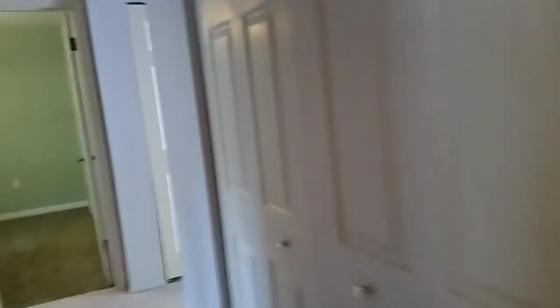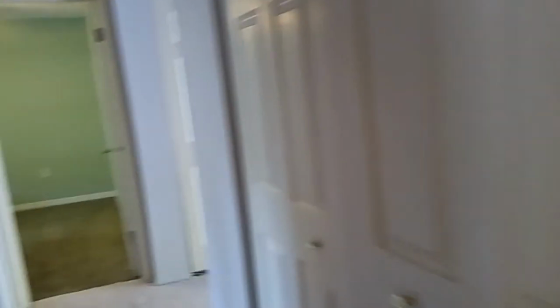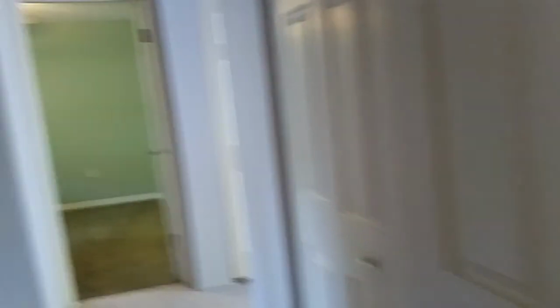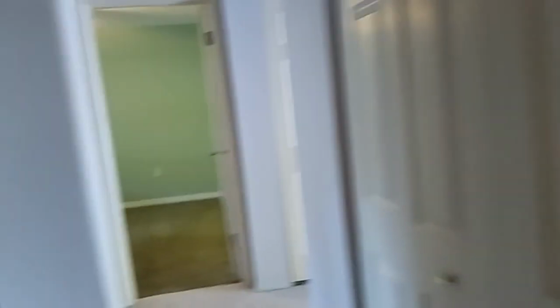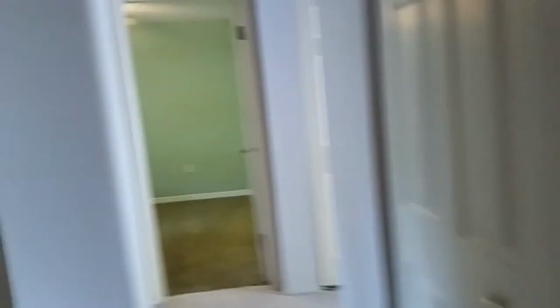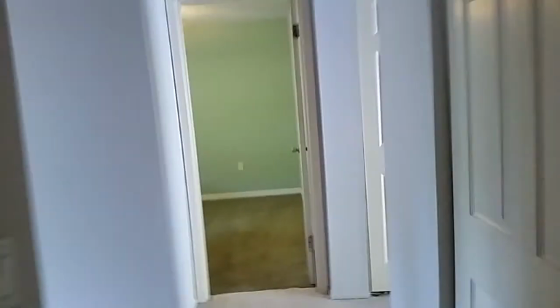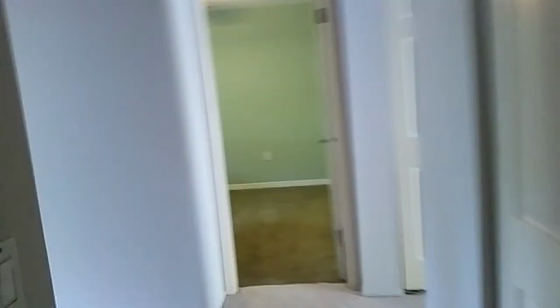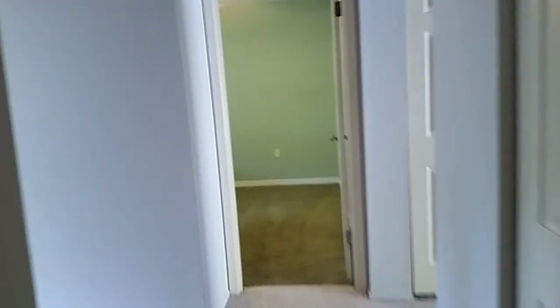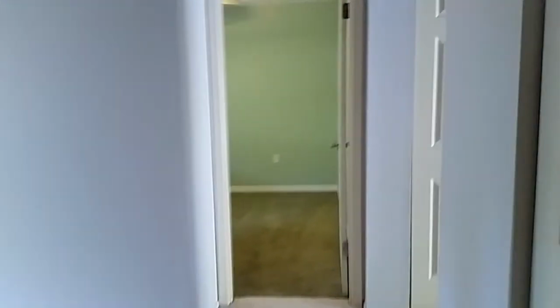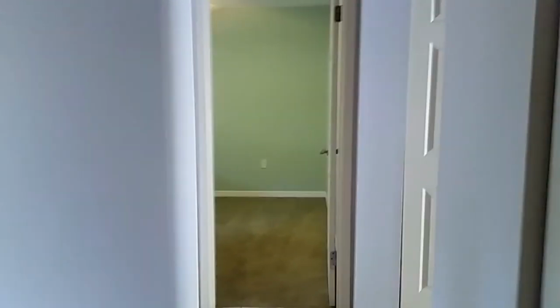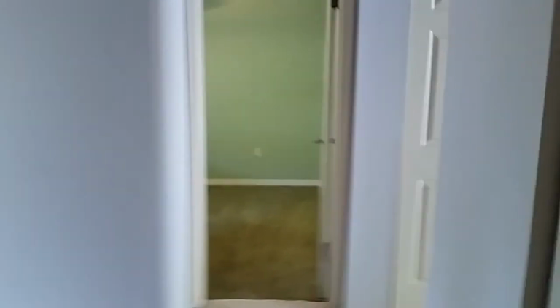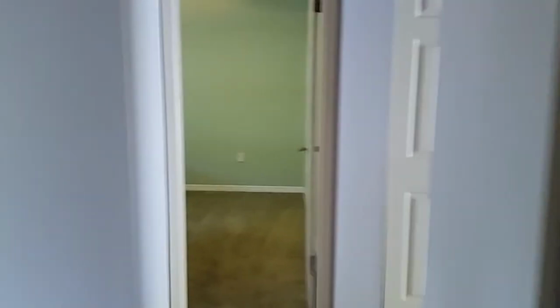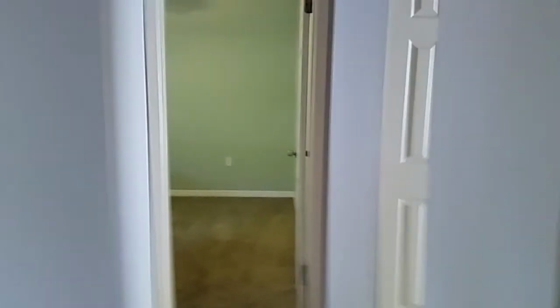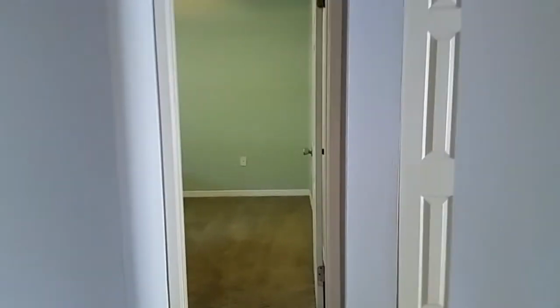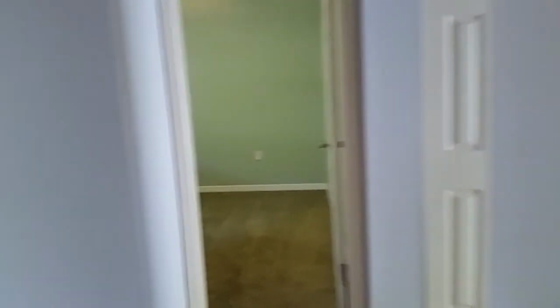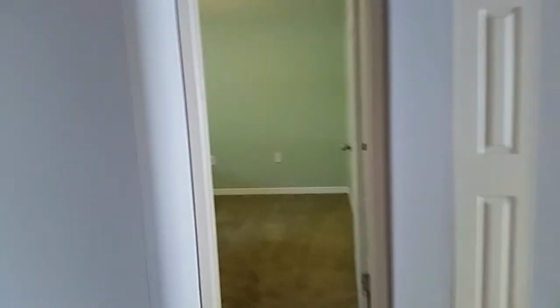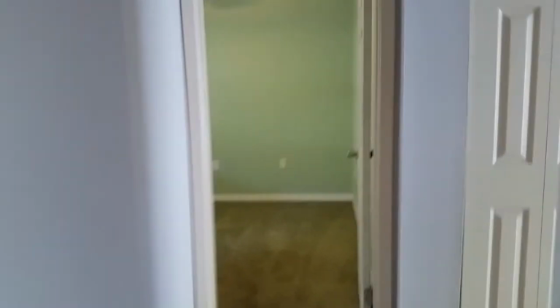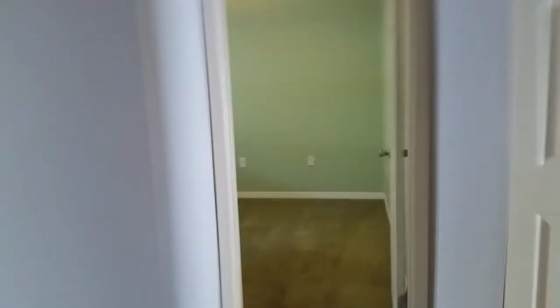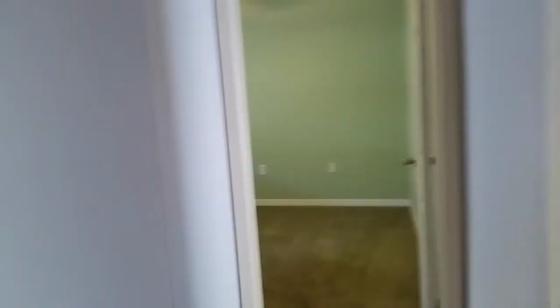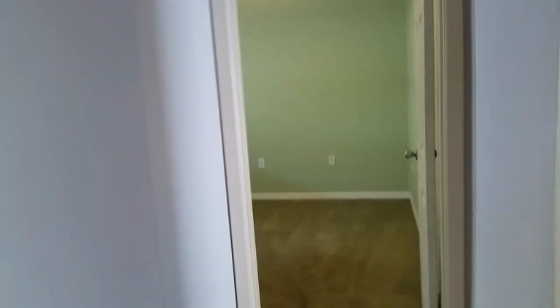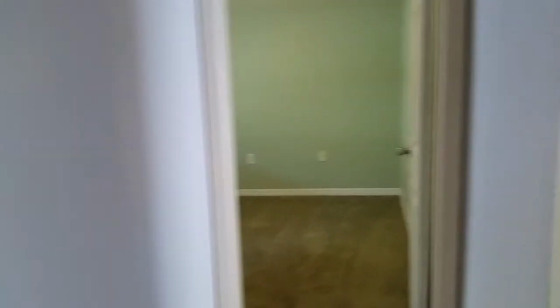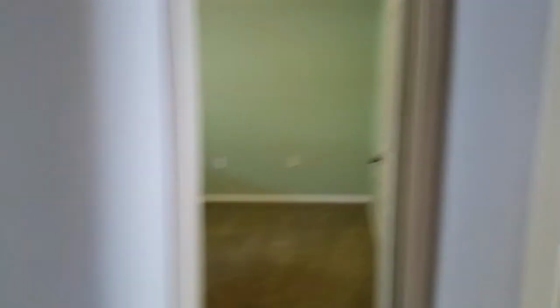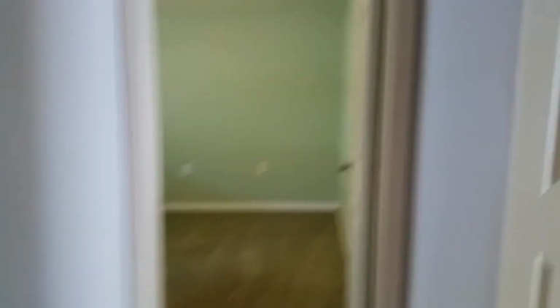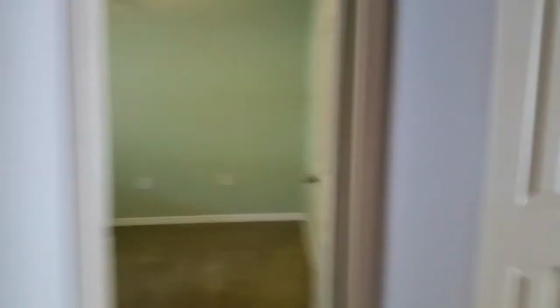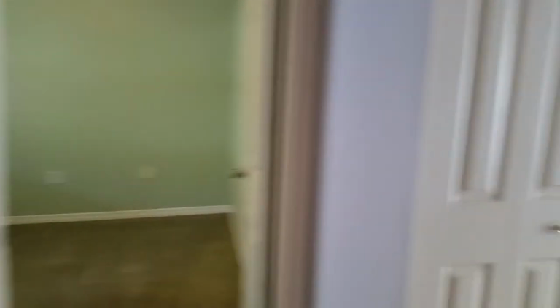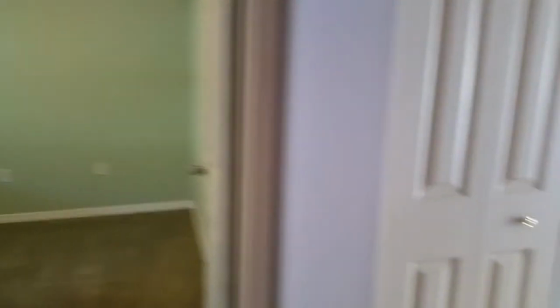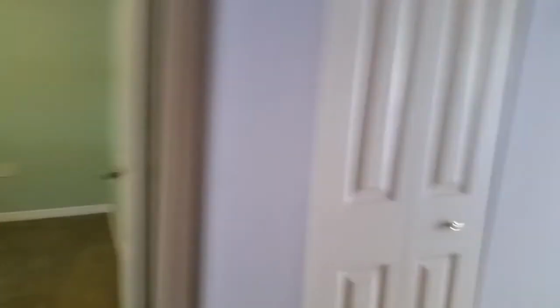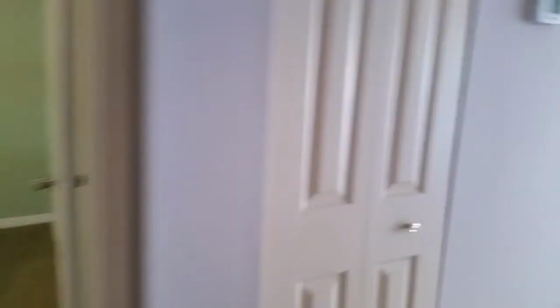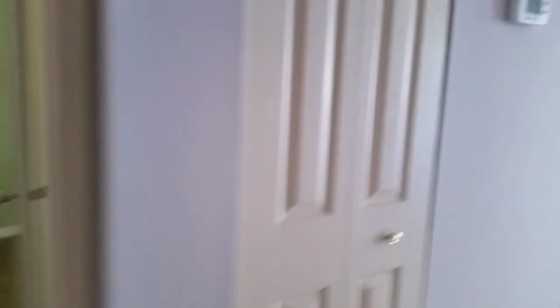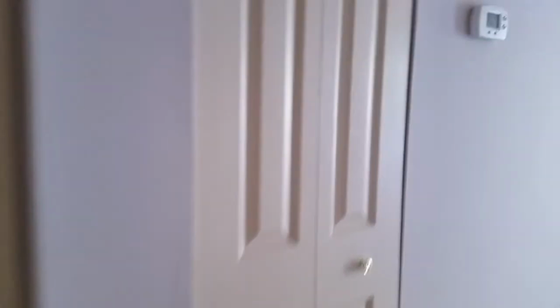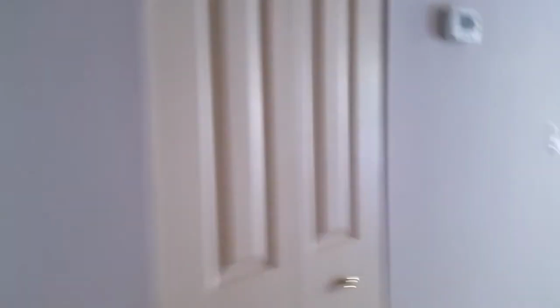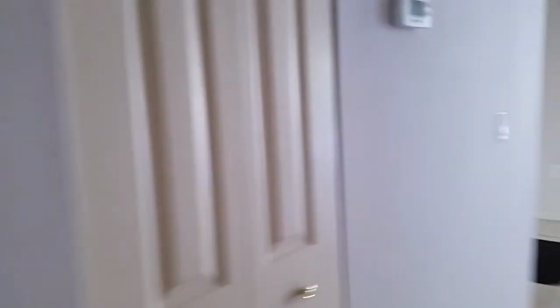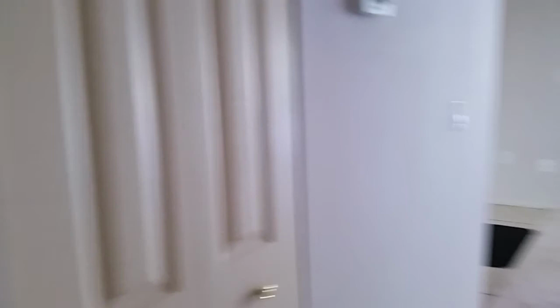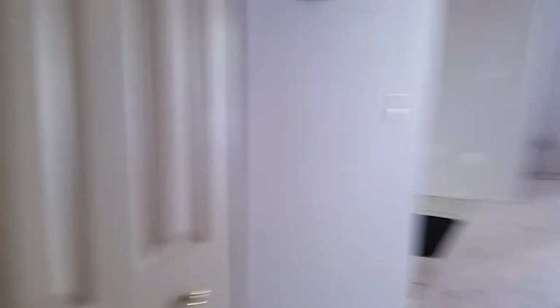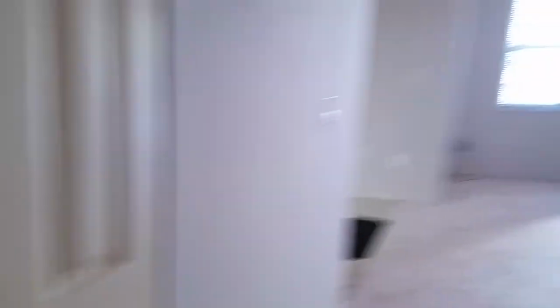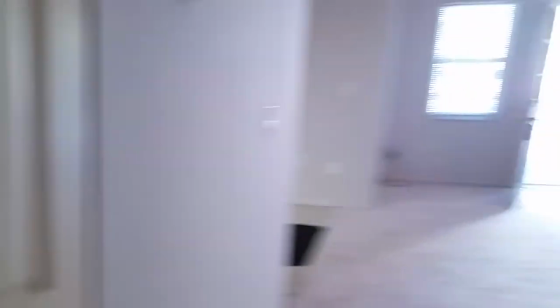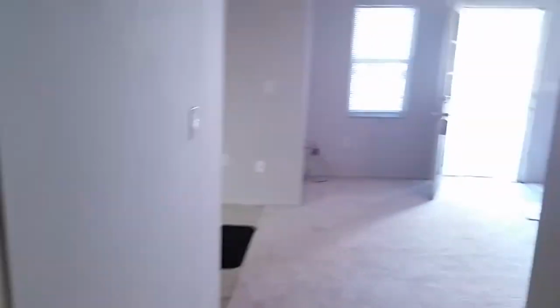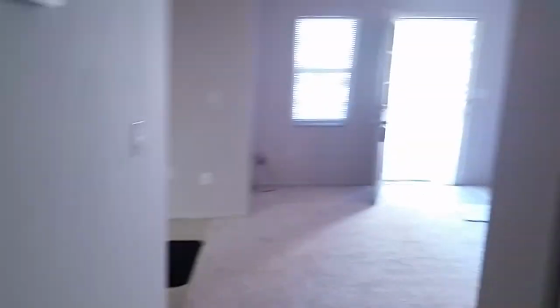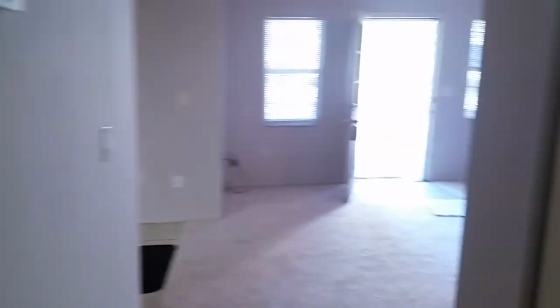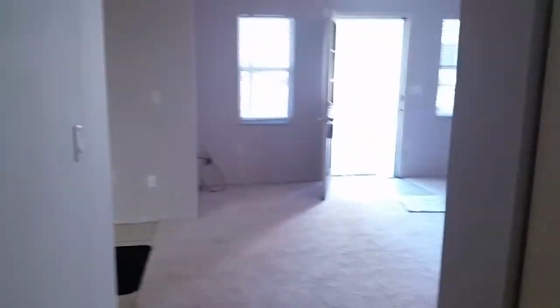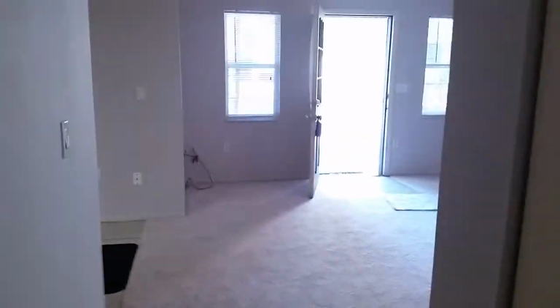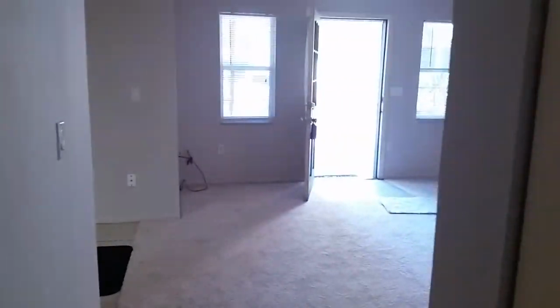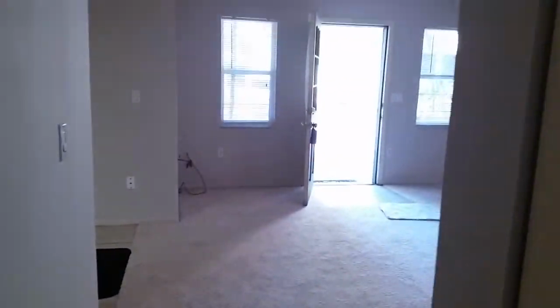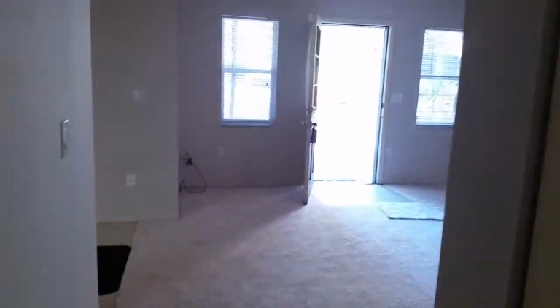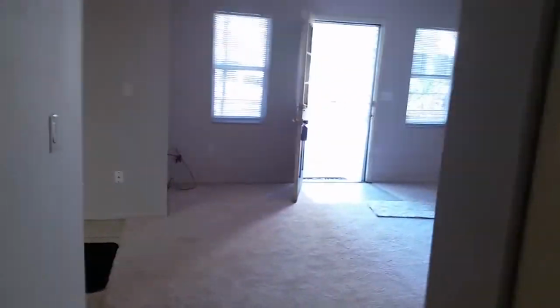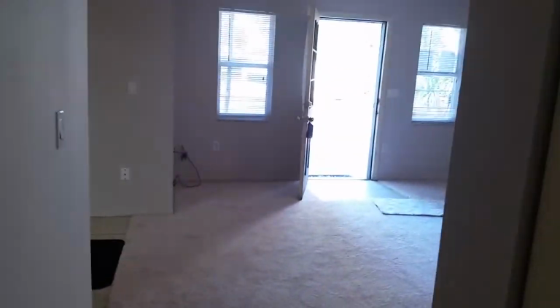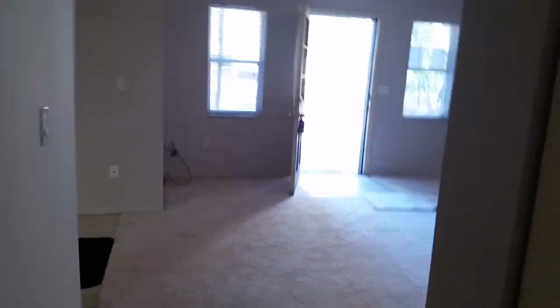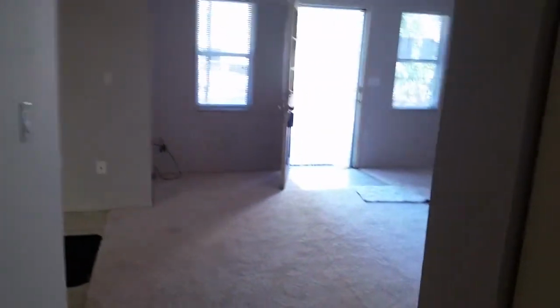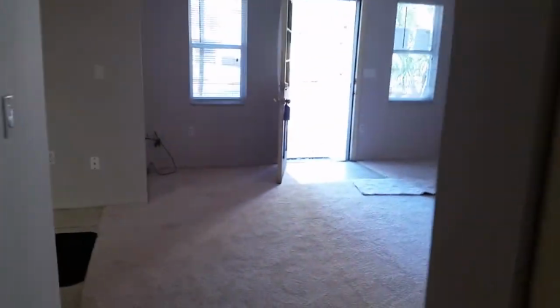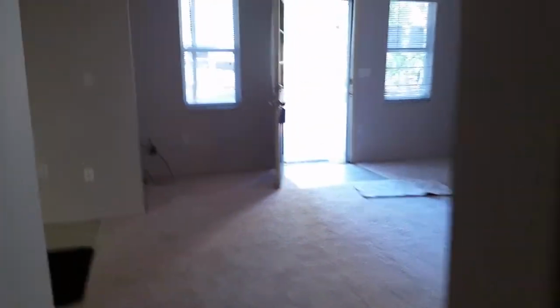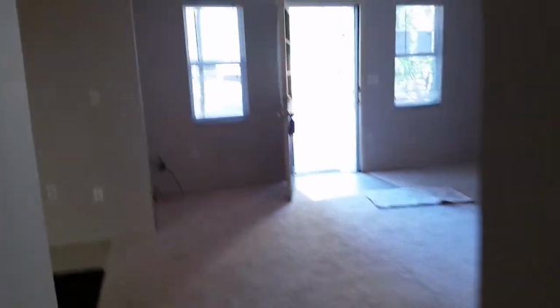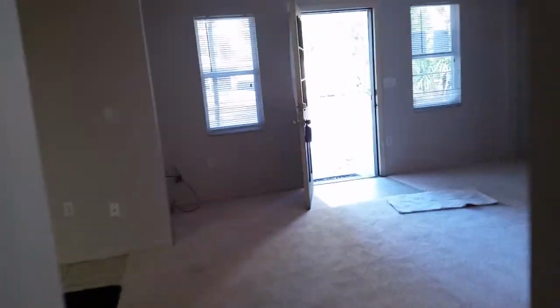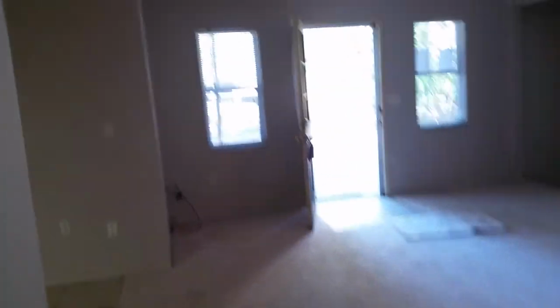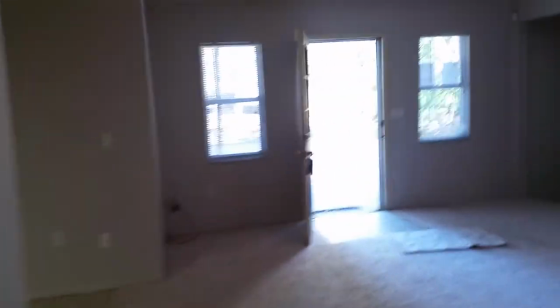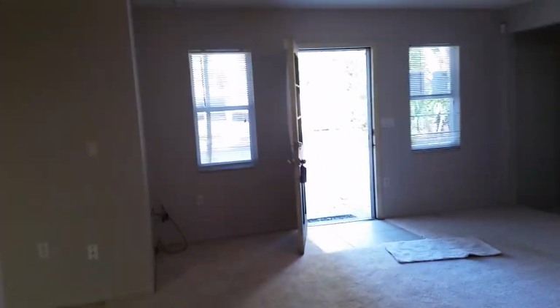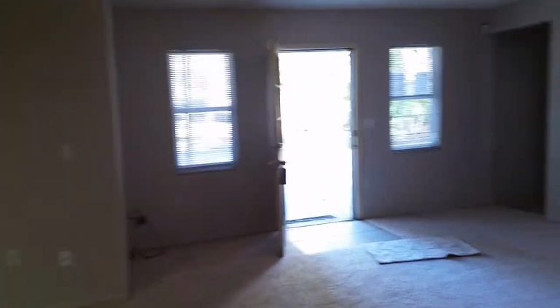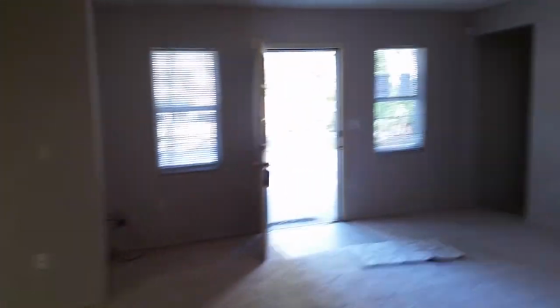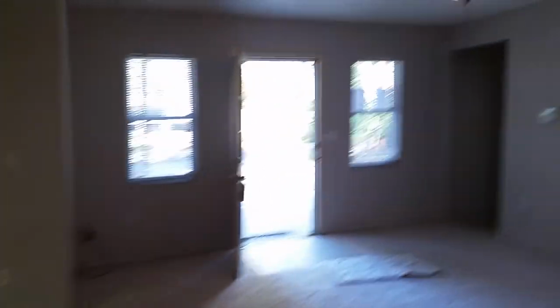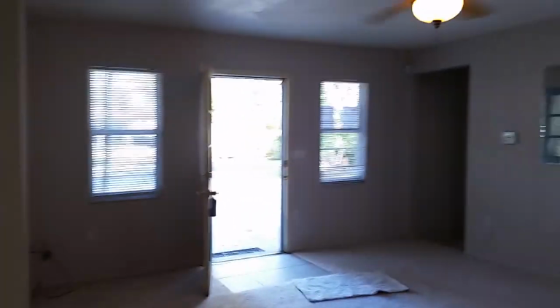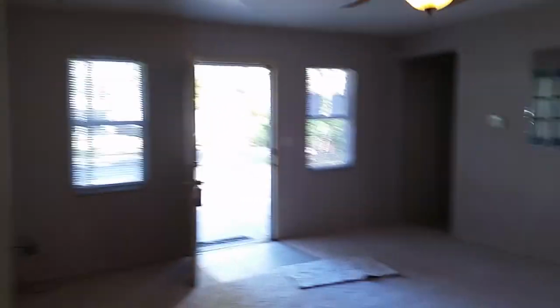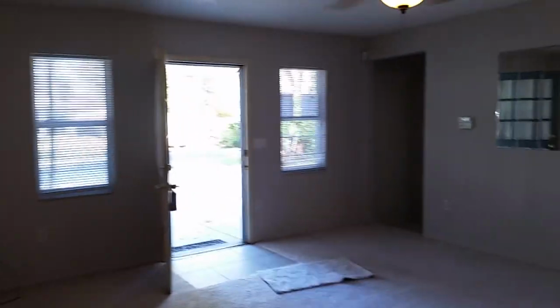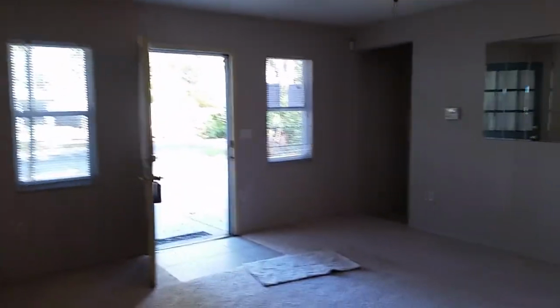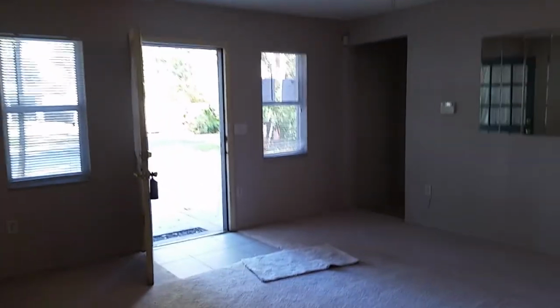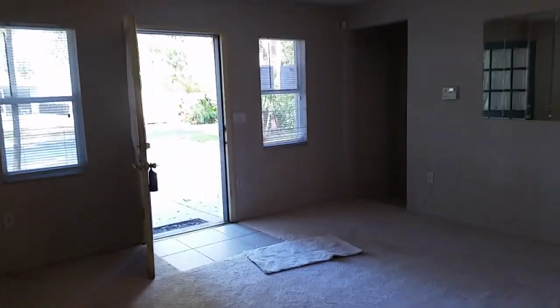This house was built in 1975 and they've done a lot of nice things to it, as long as you don't mind the carpet.